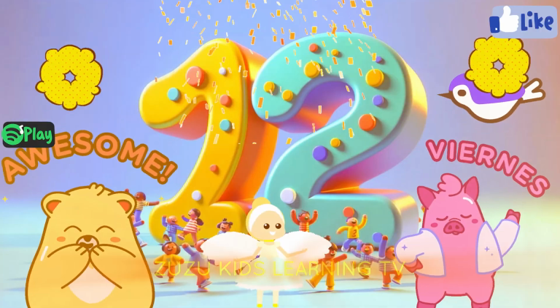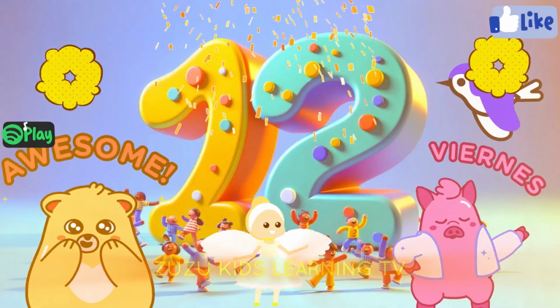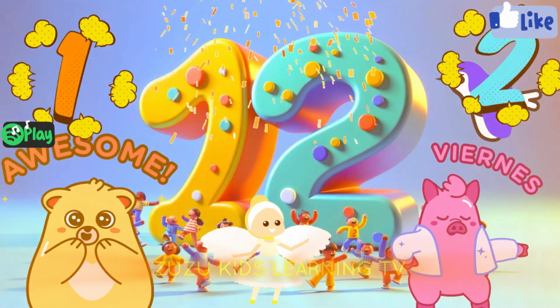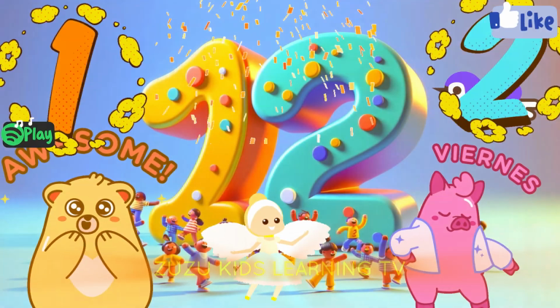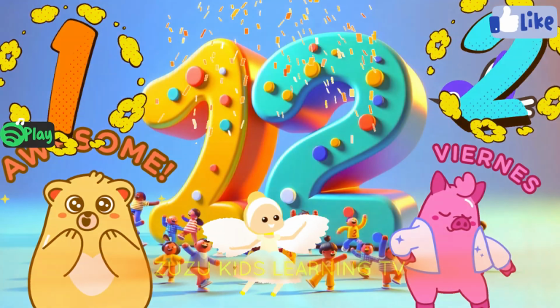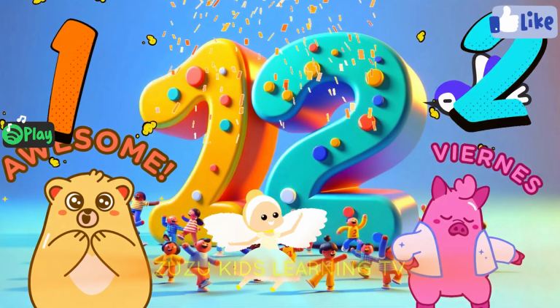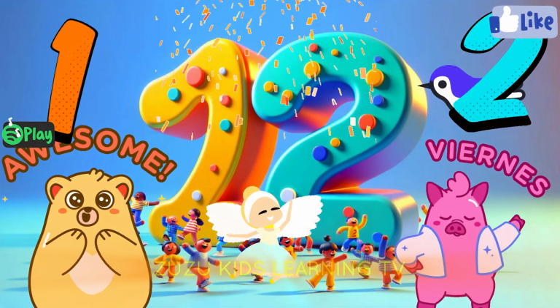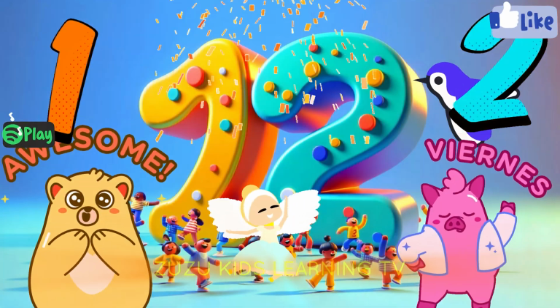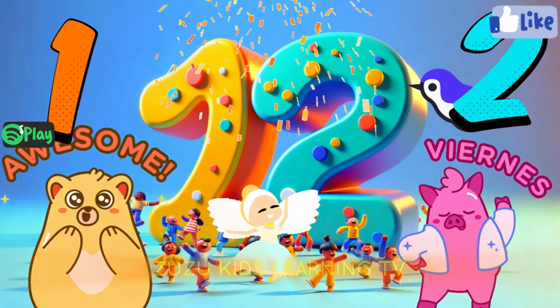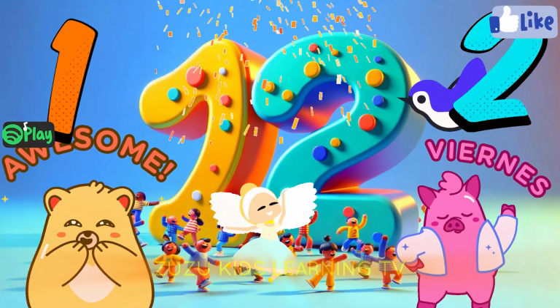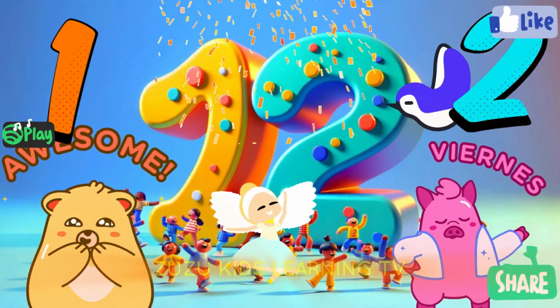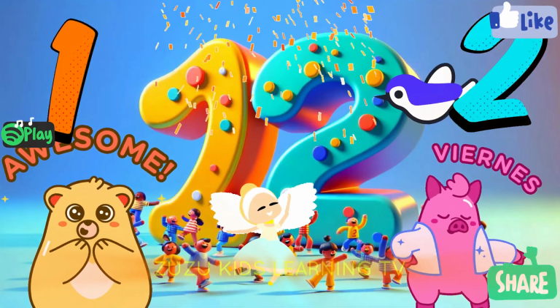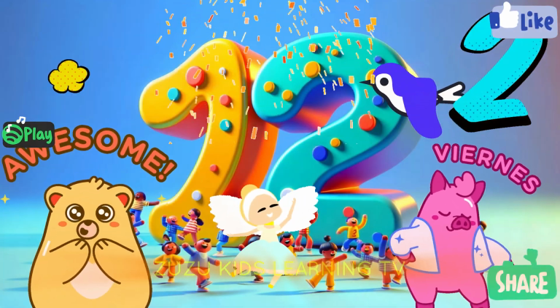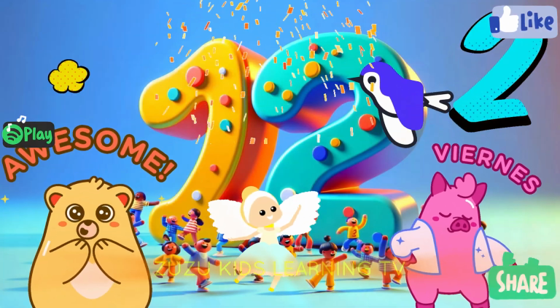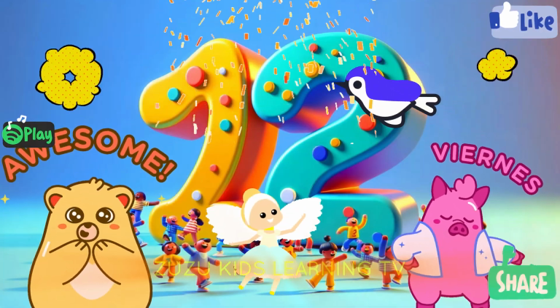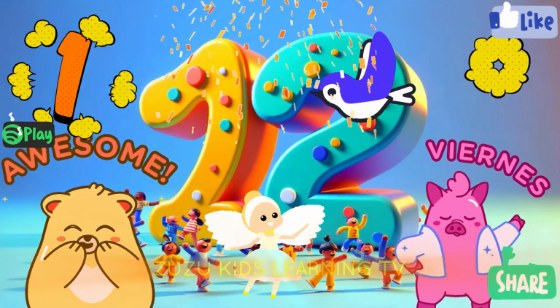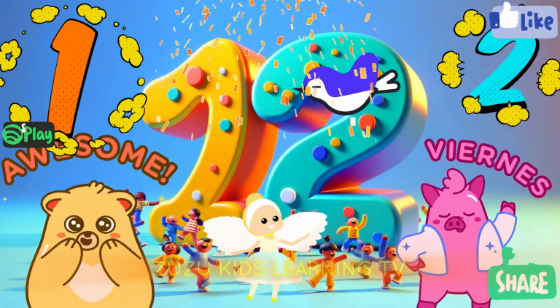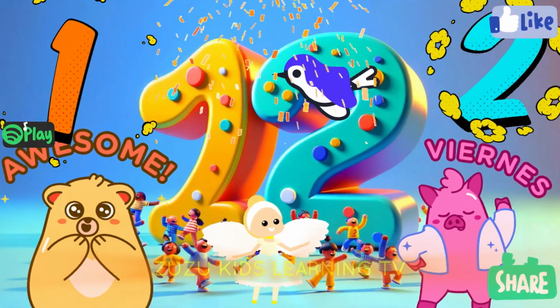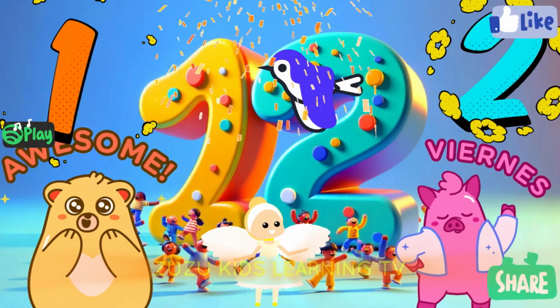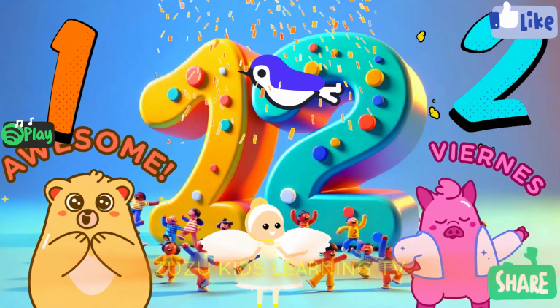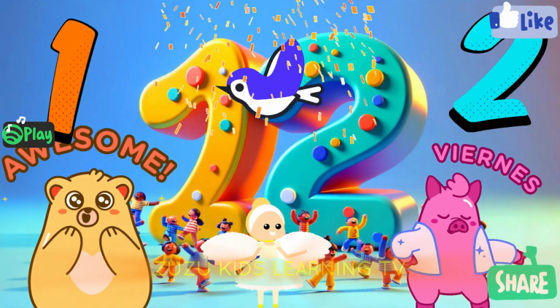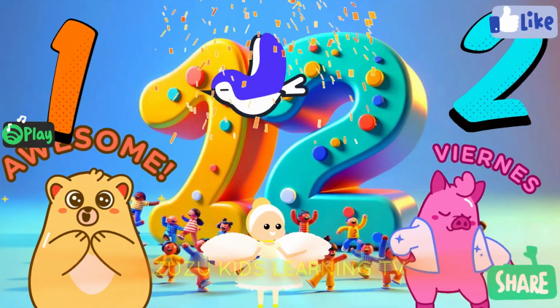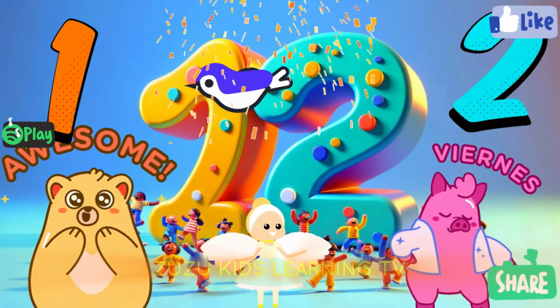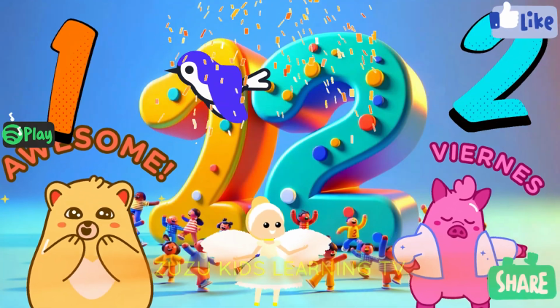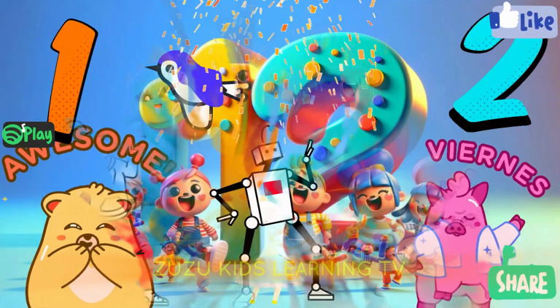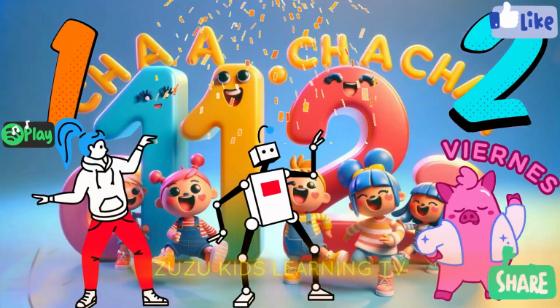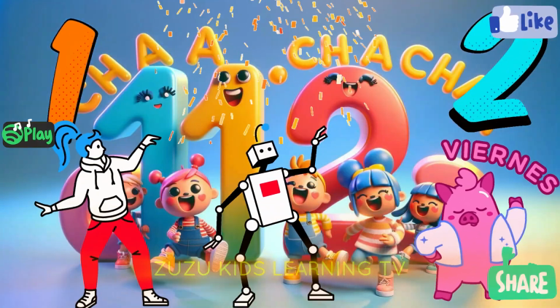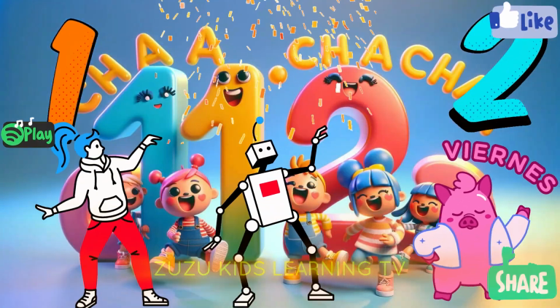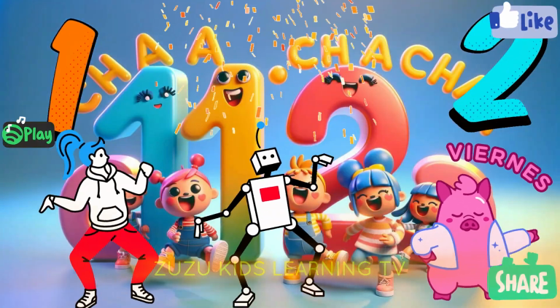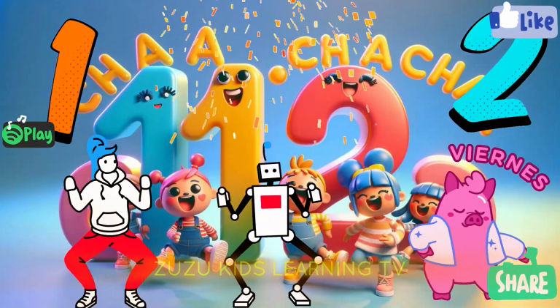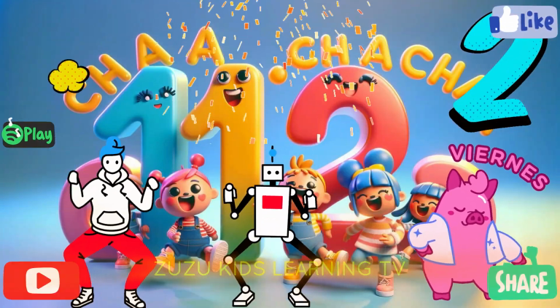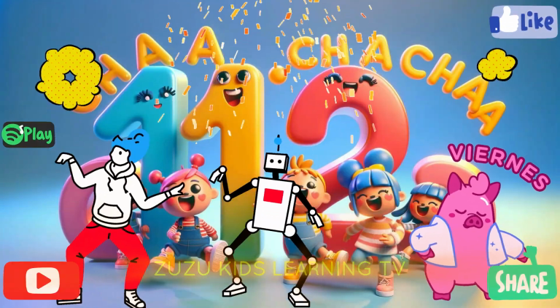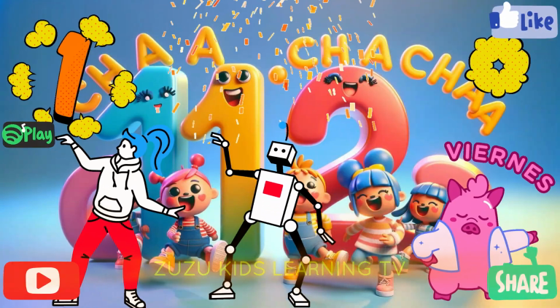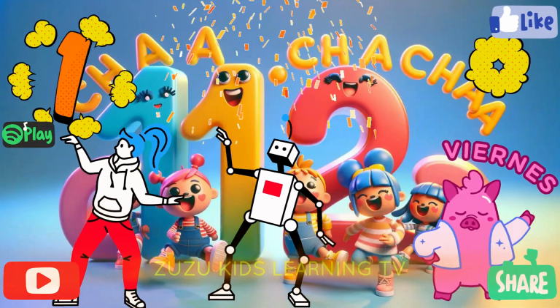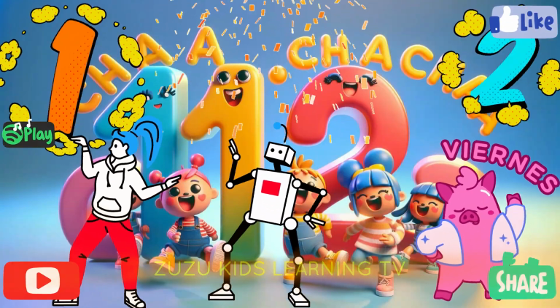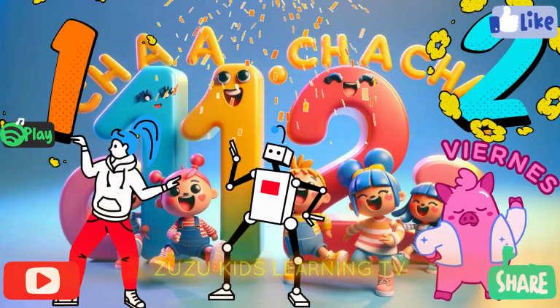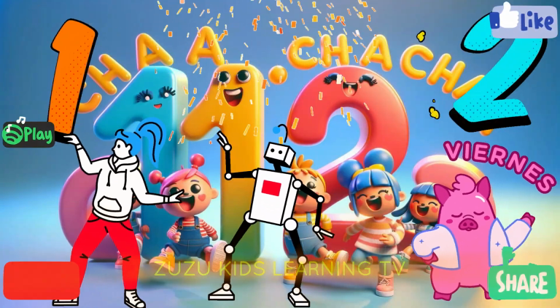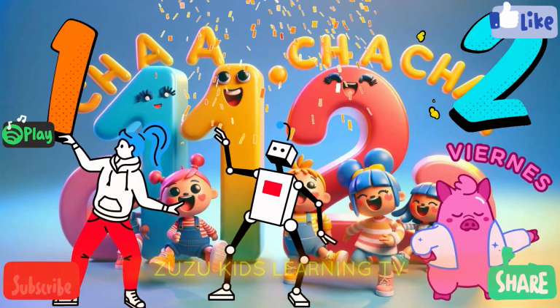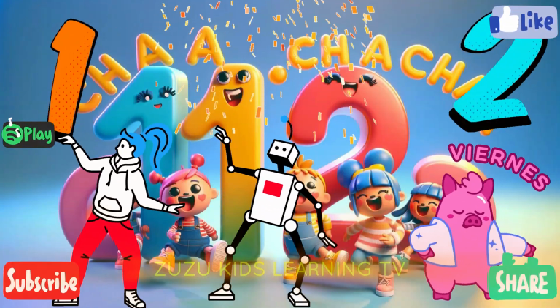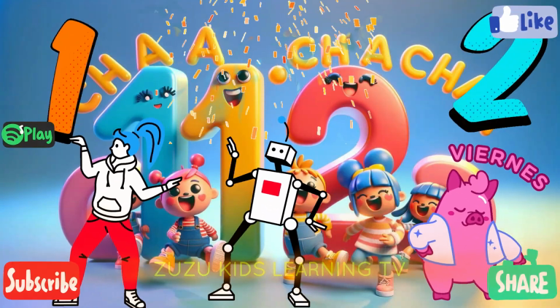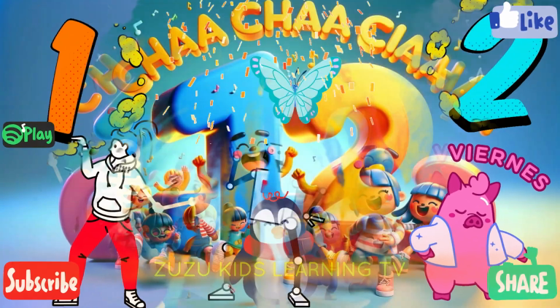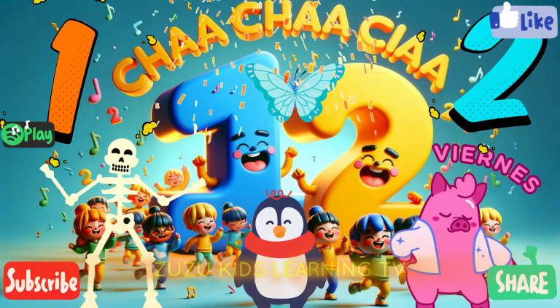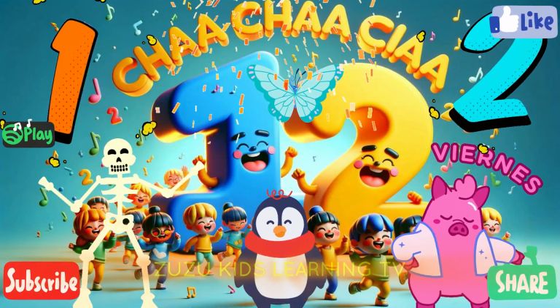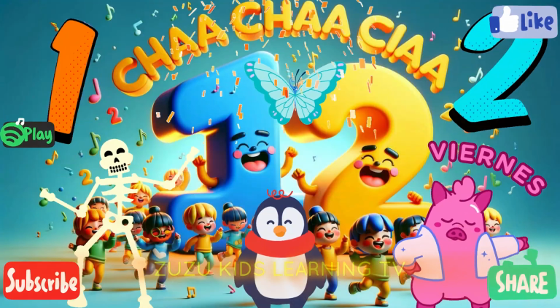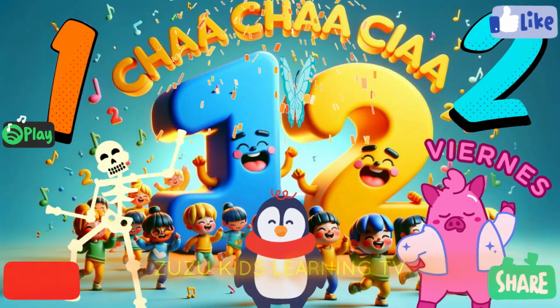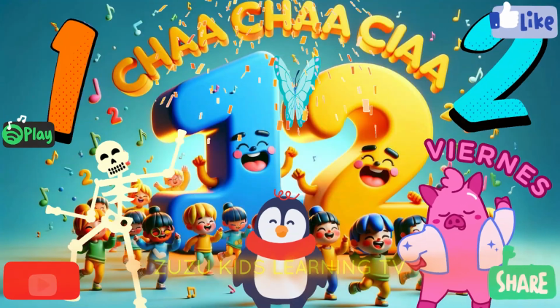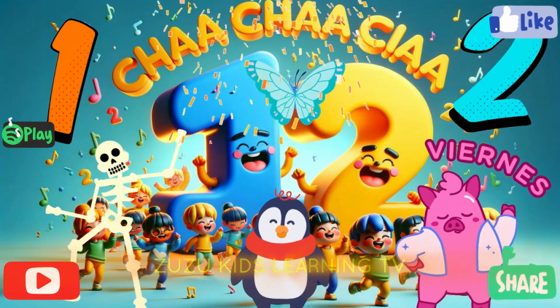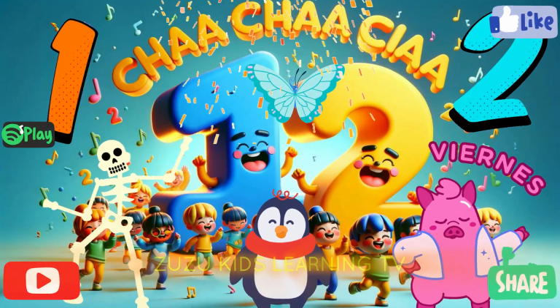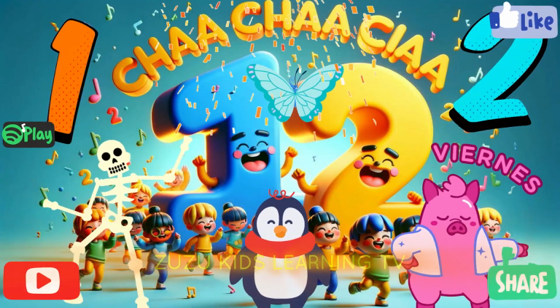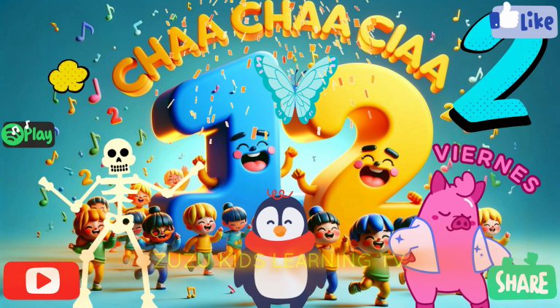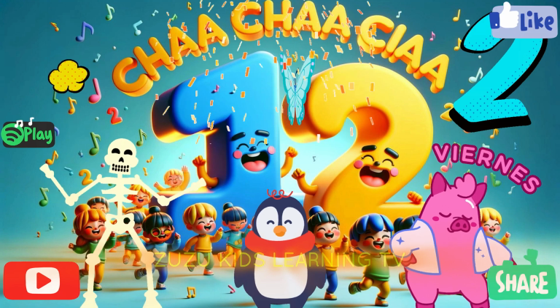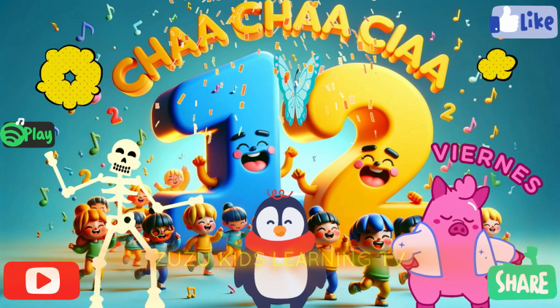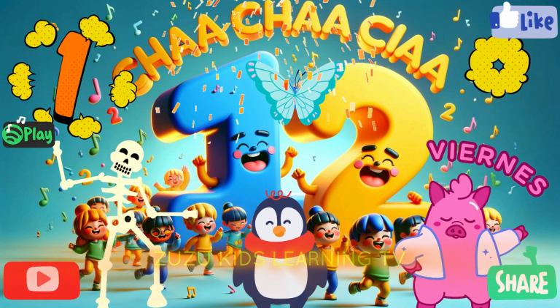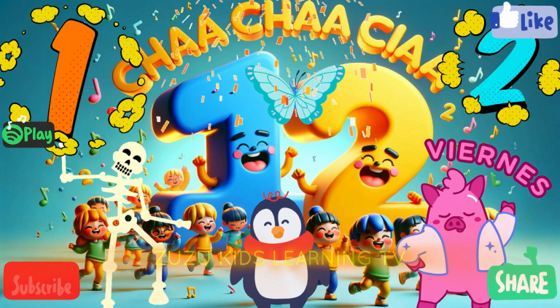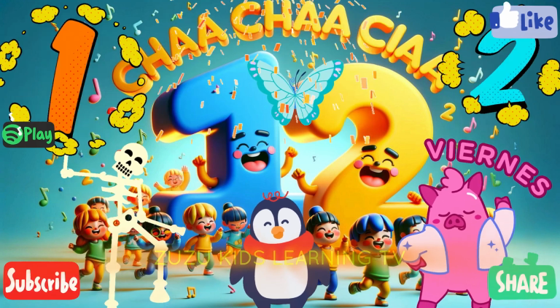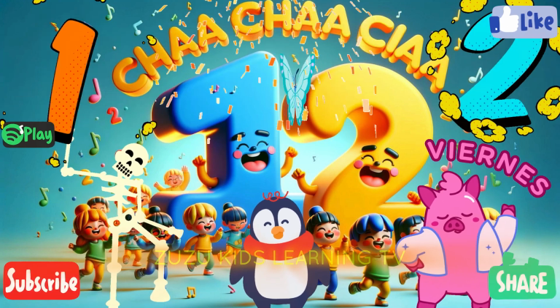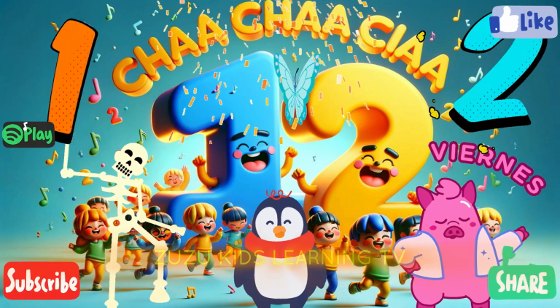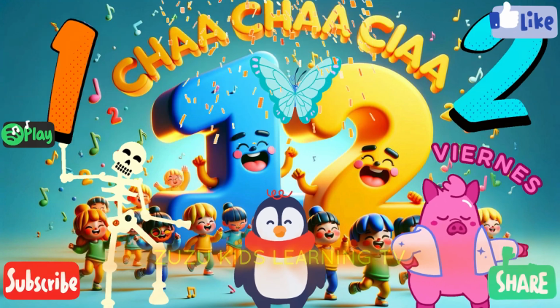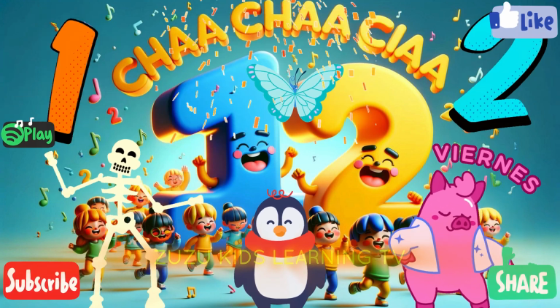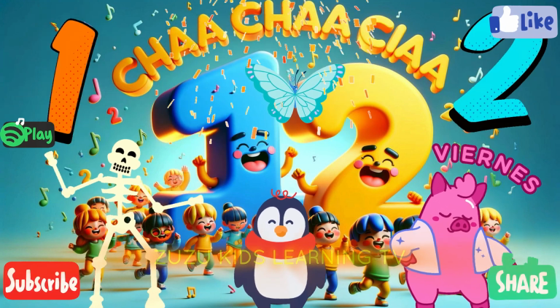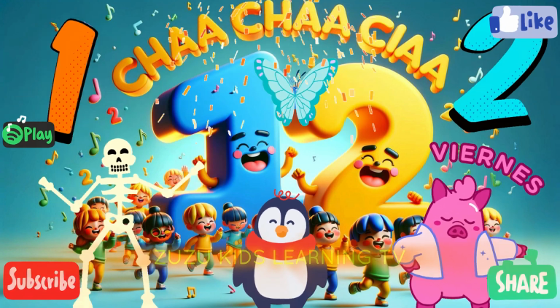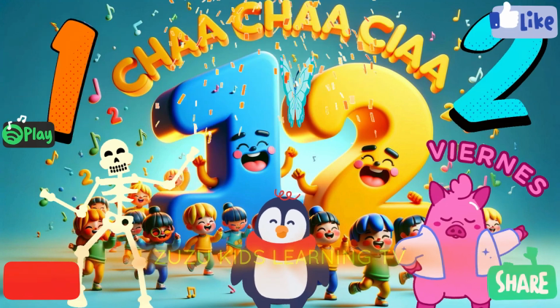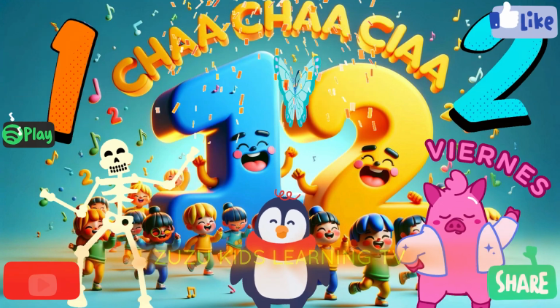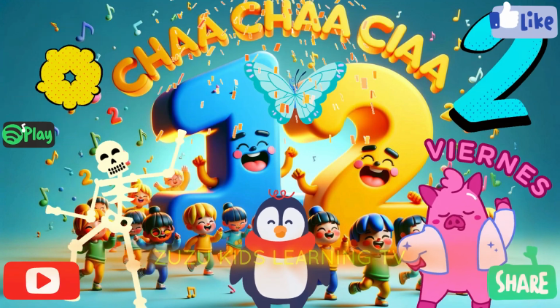One, two, cha-cha-cha. One, two, cha-cha-cha. One, two, cha-cha-cha.